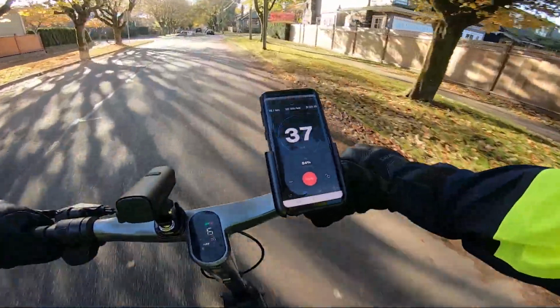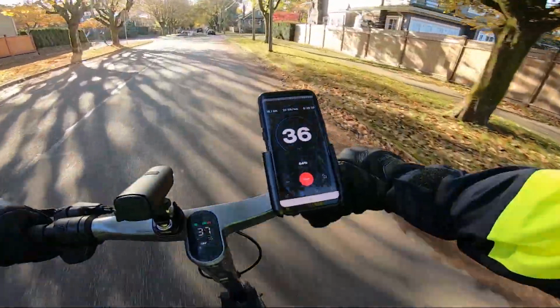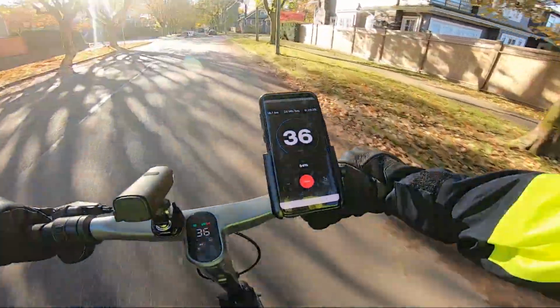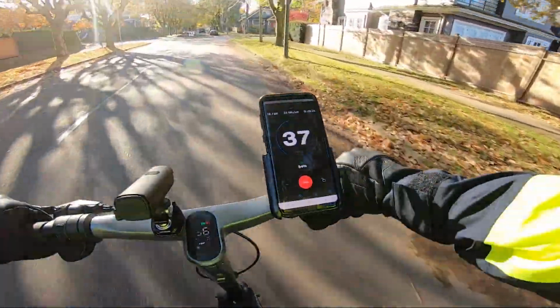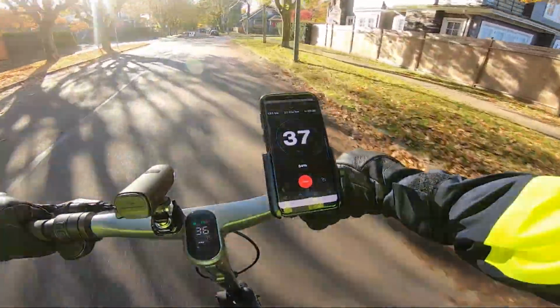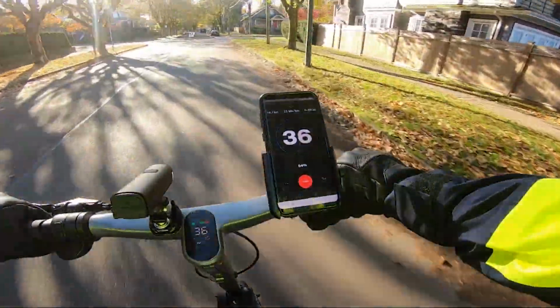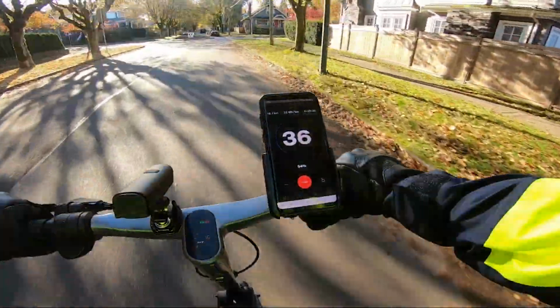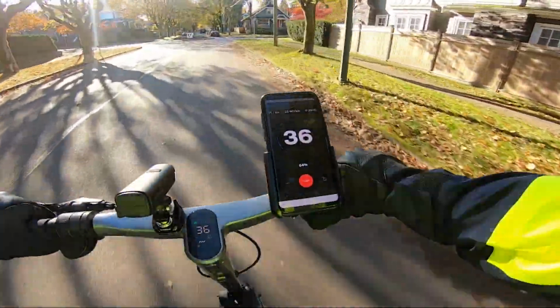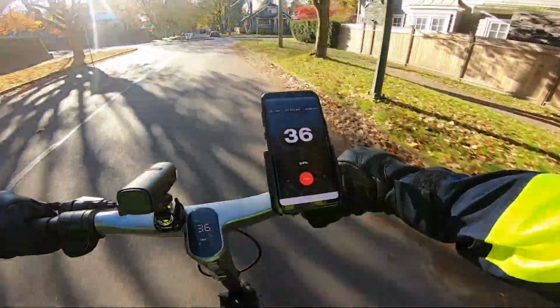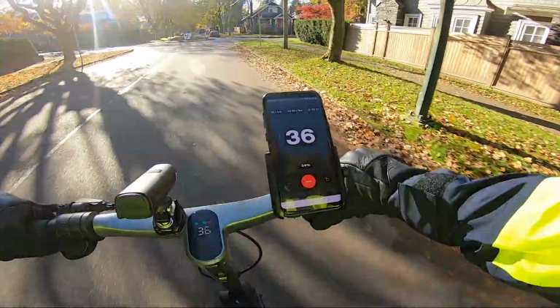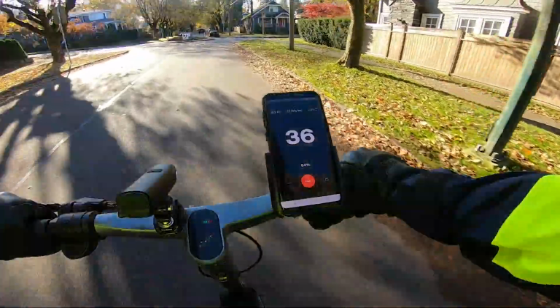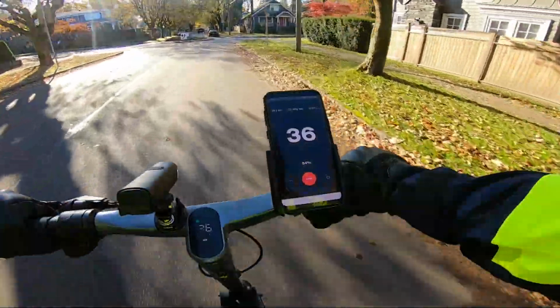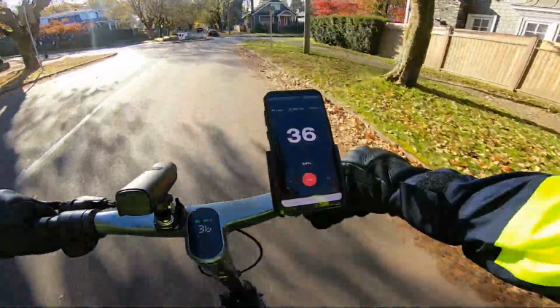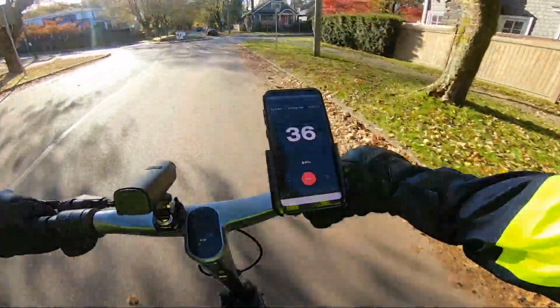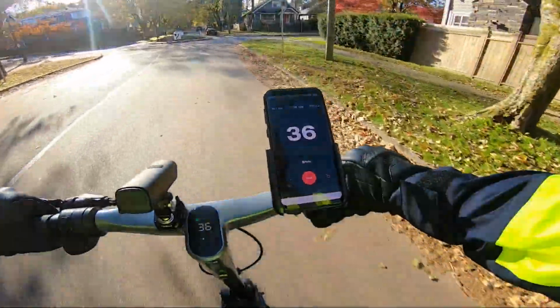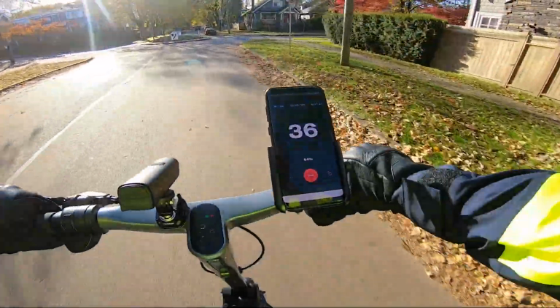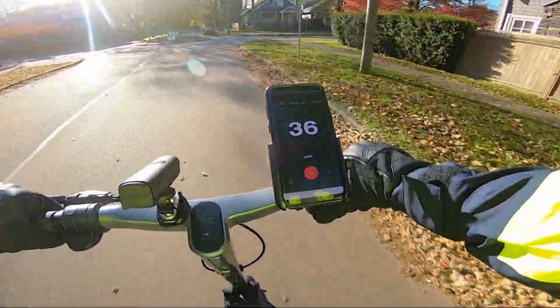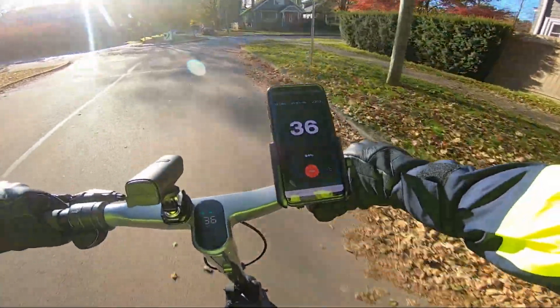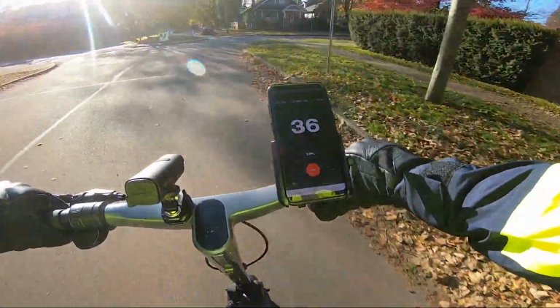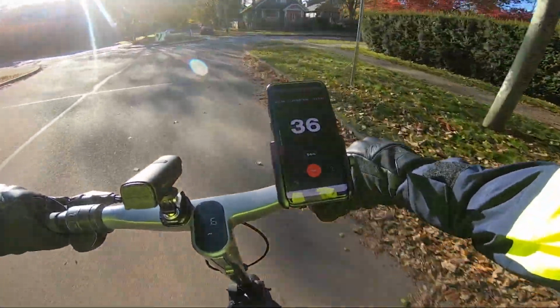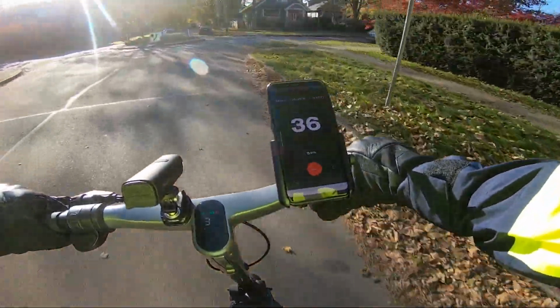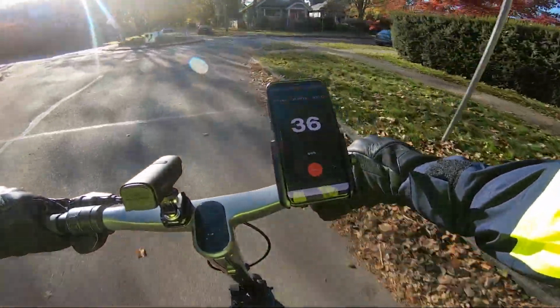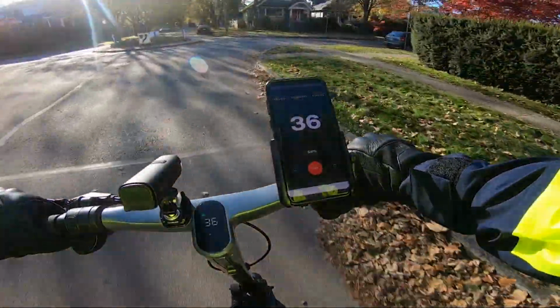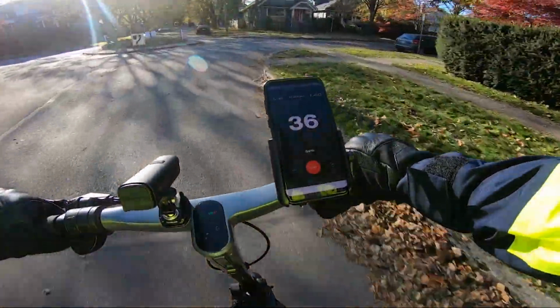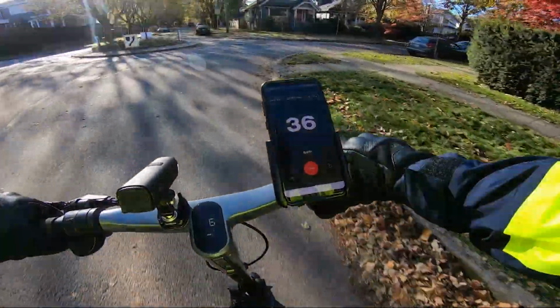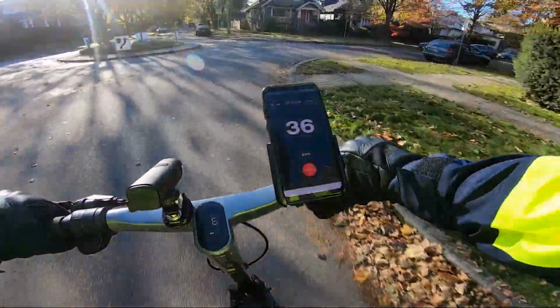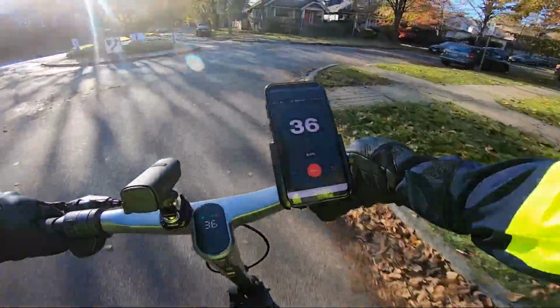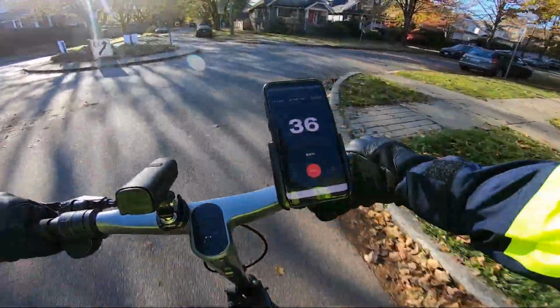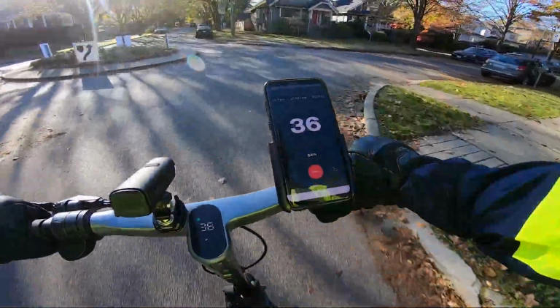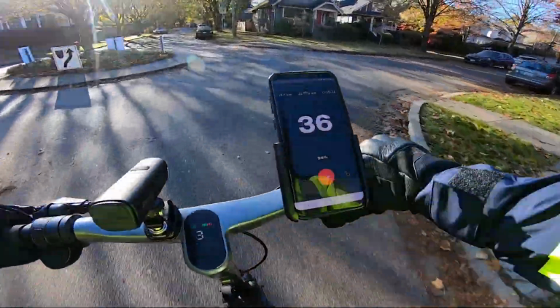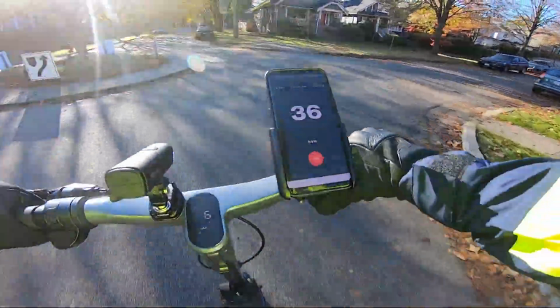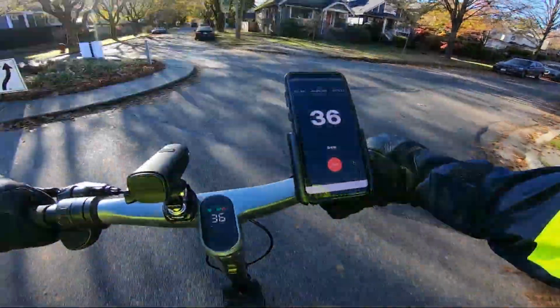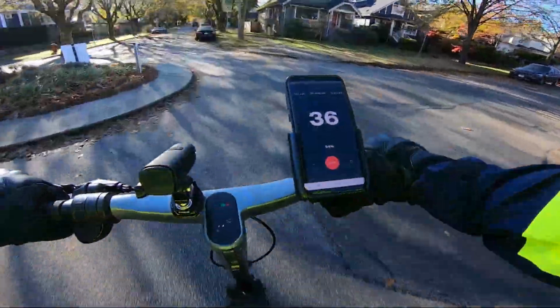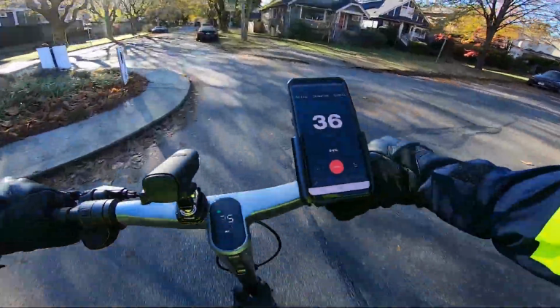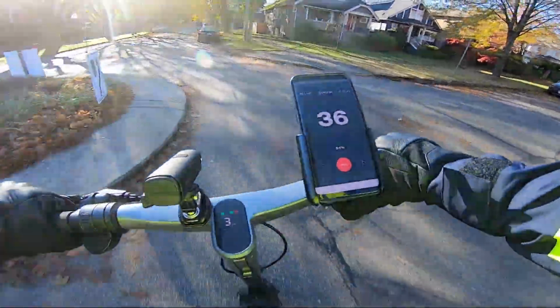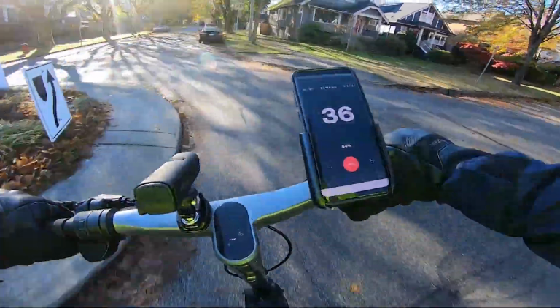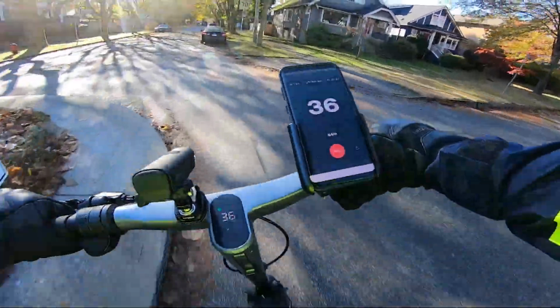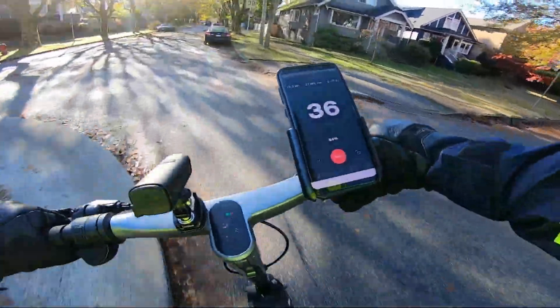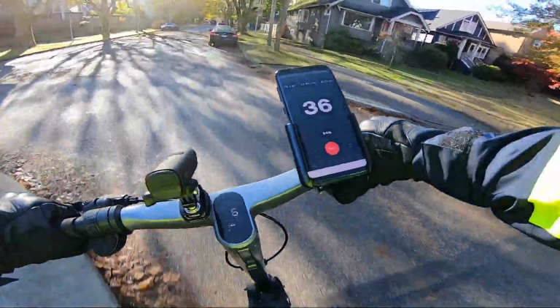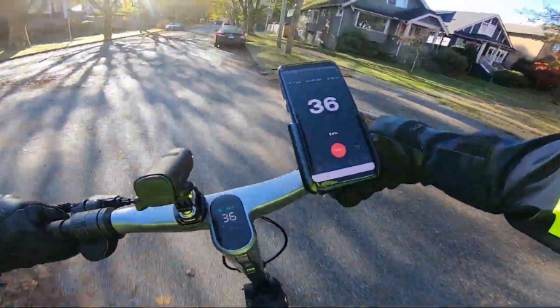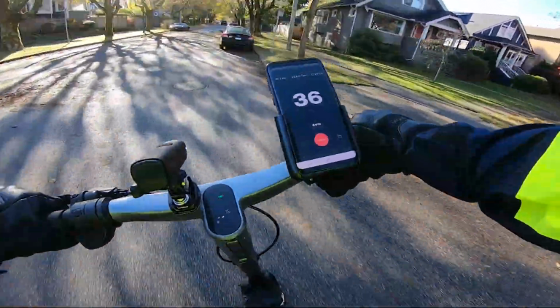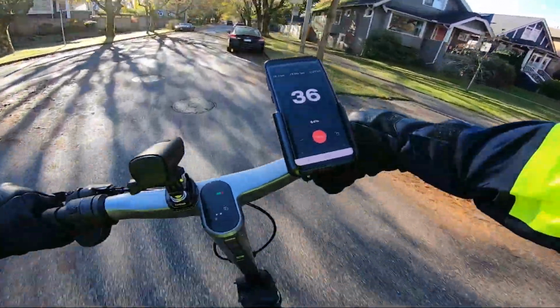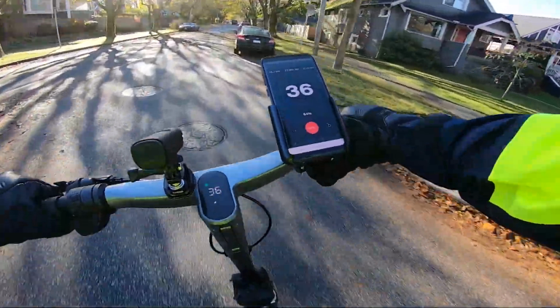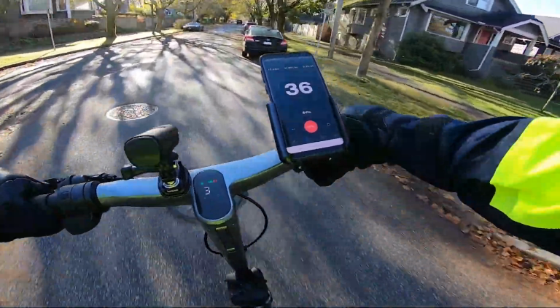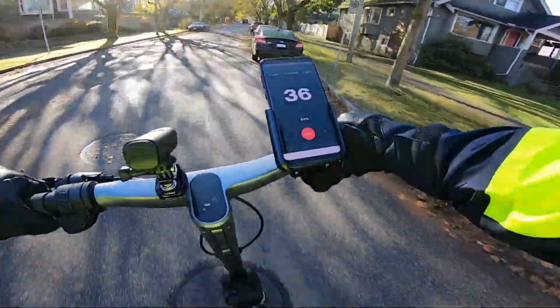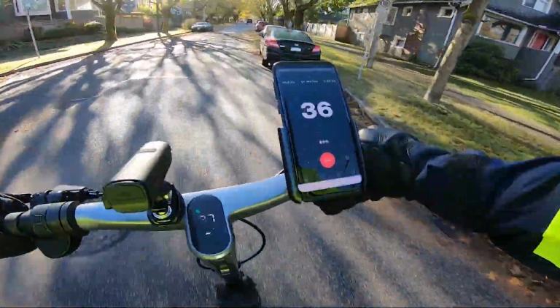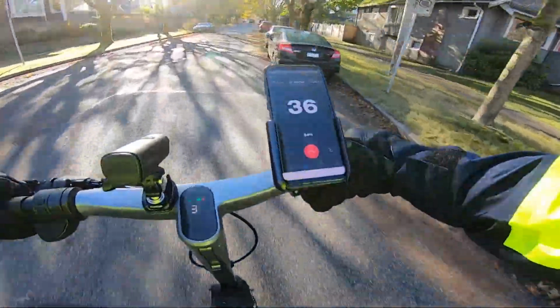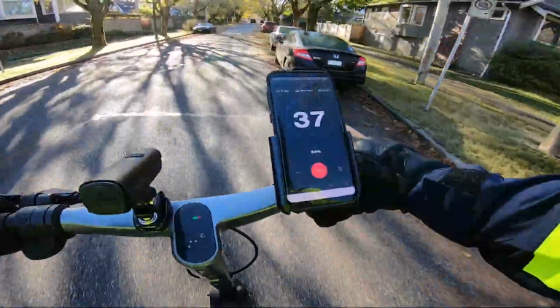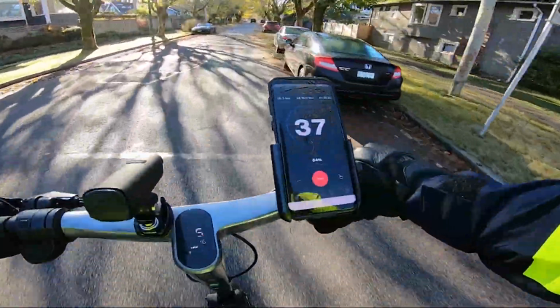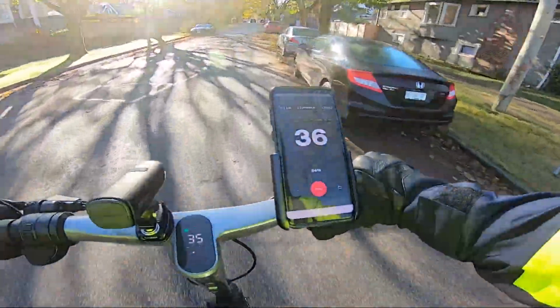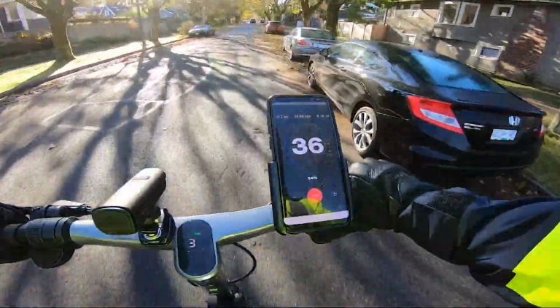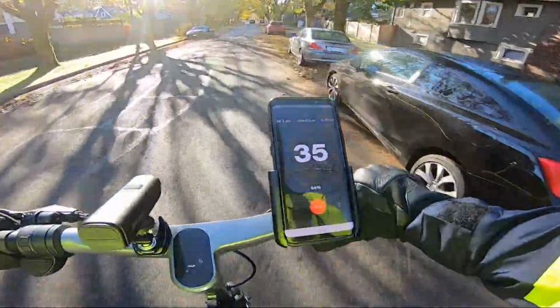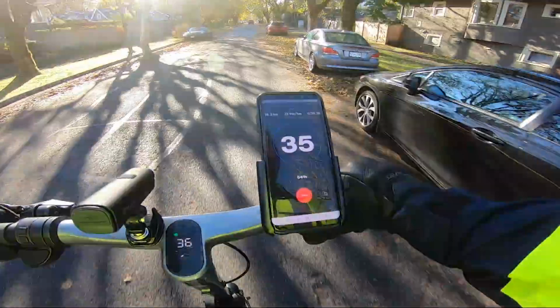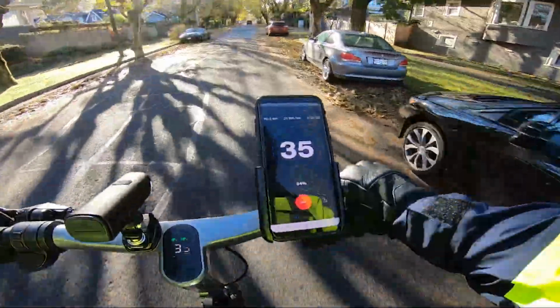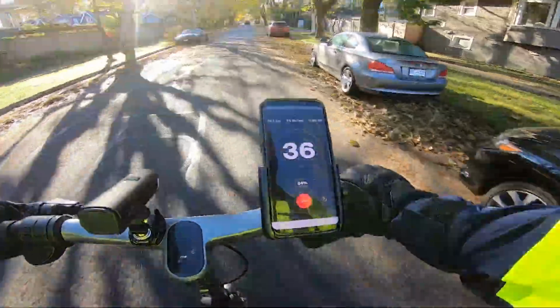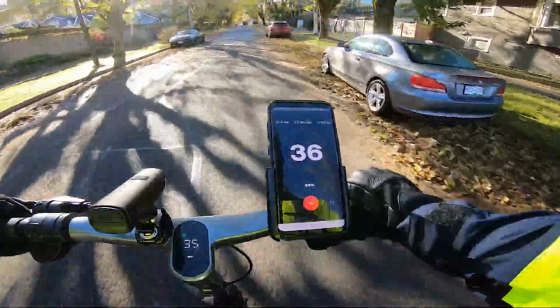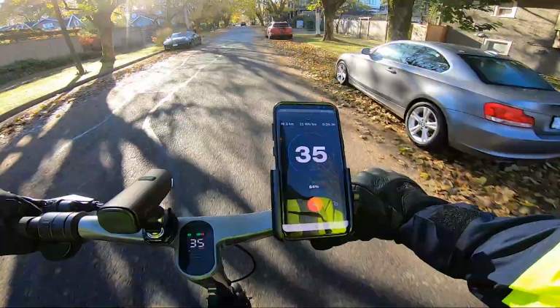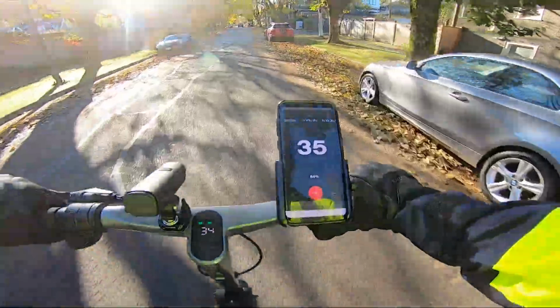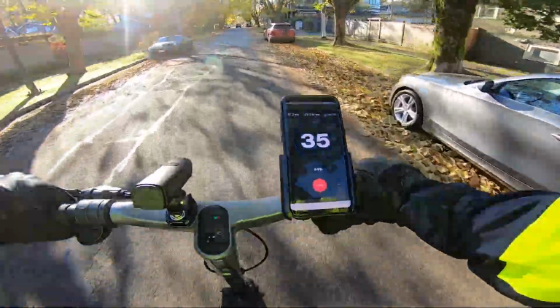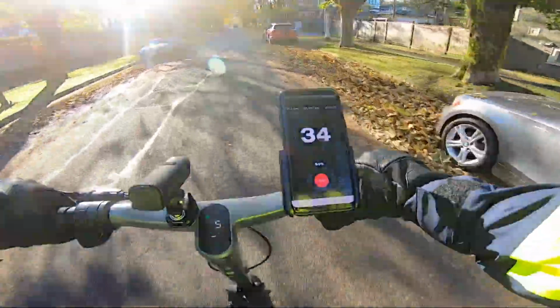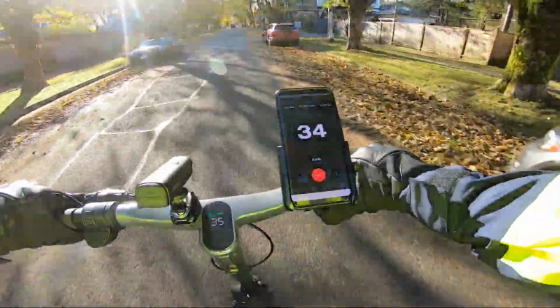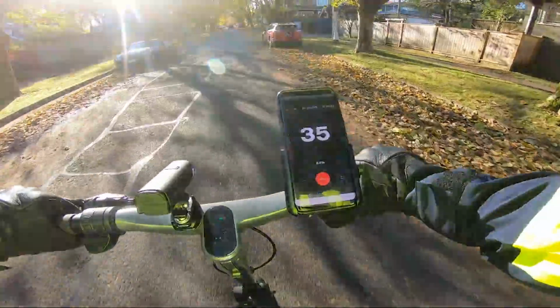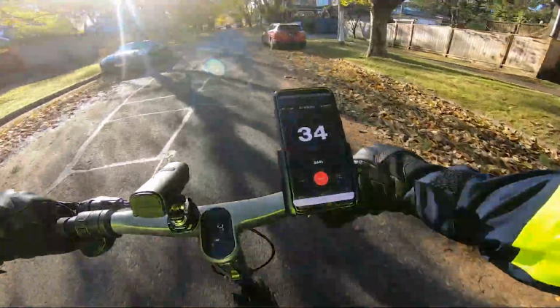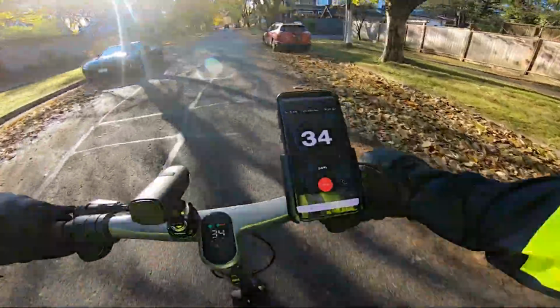I will be conducting a full review of the scooter once I get some real mileage on it — warts and all. So if you want to see that, you know what to do. Thanks for watching.